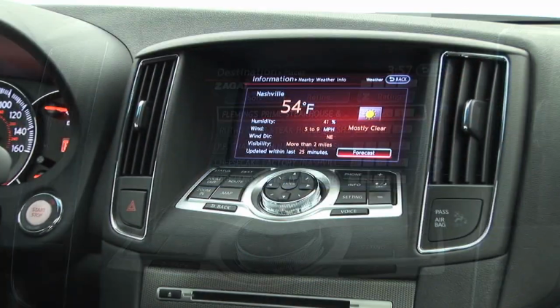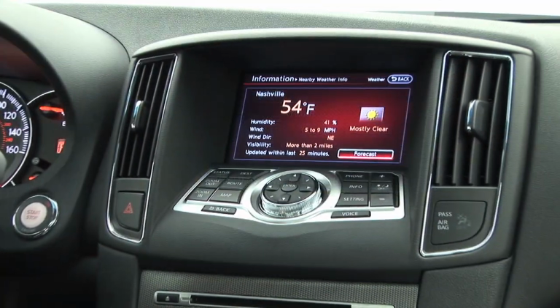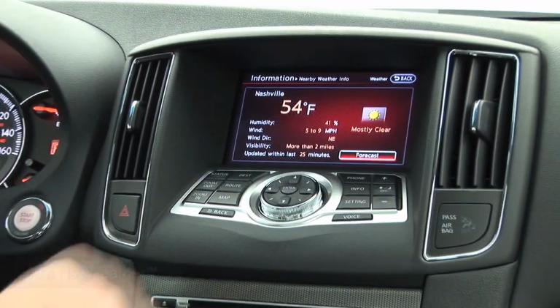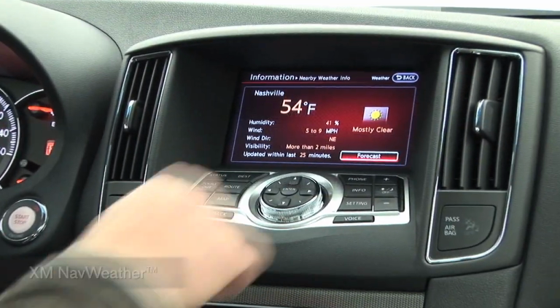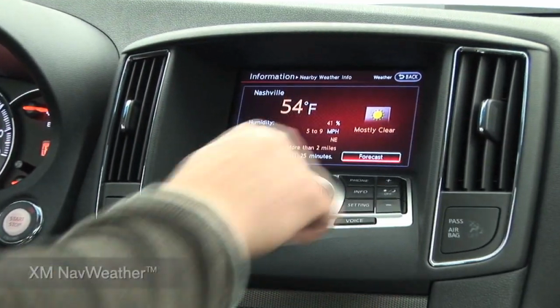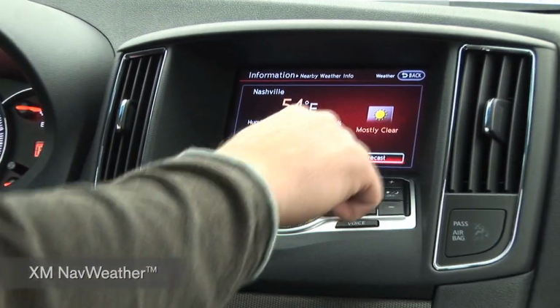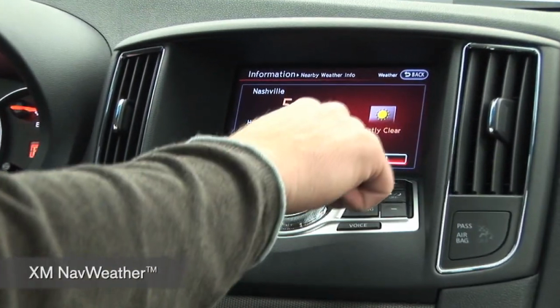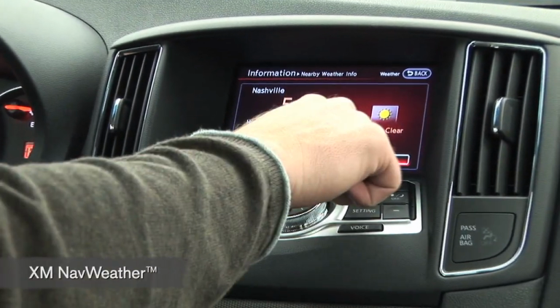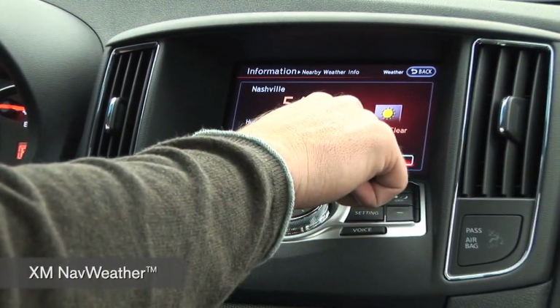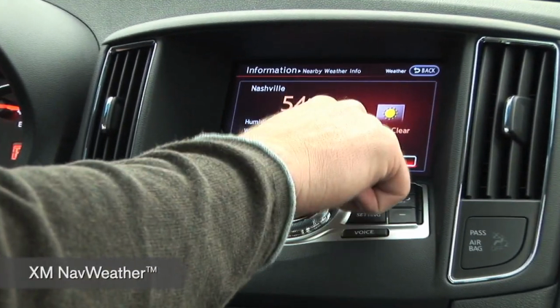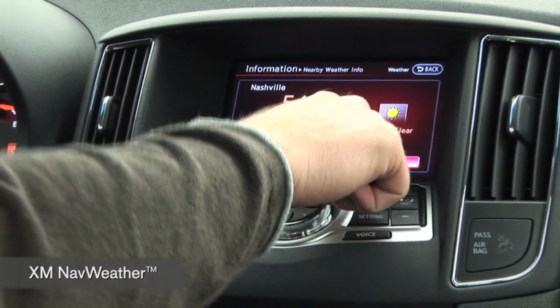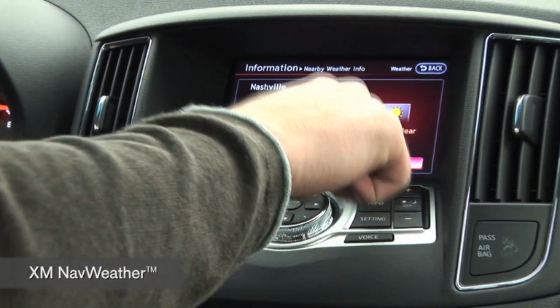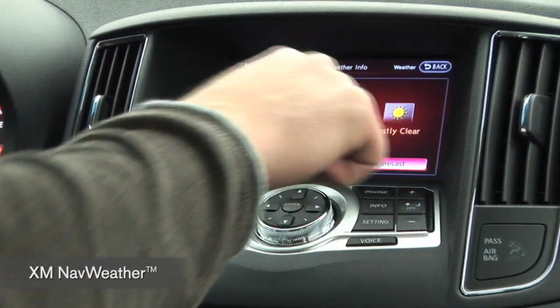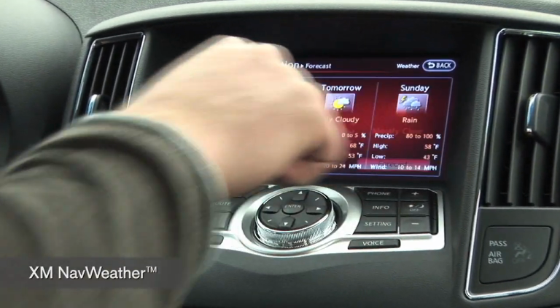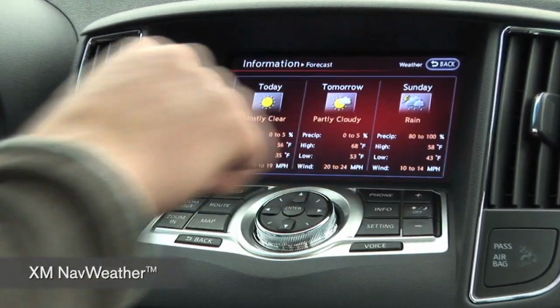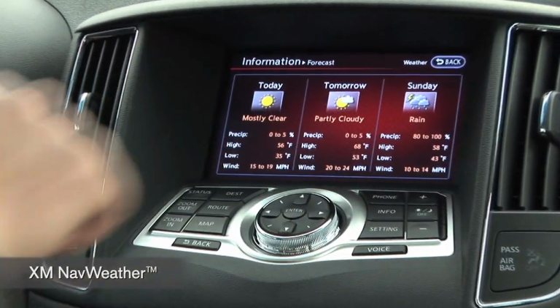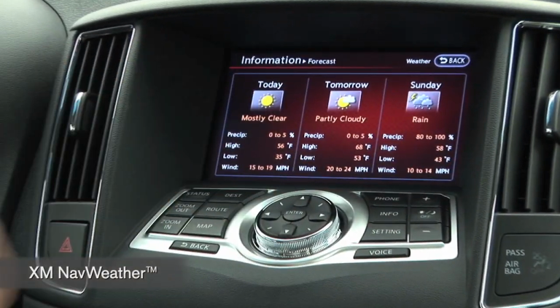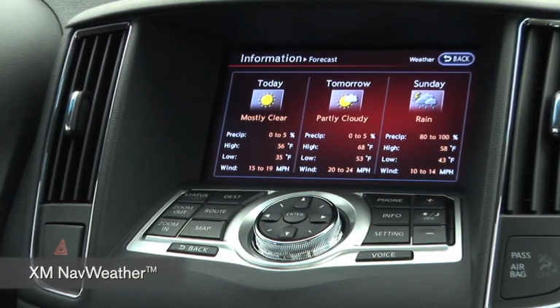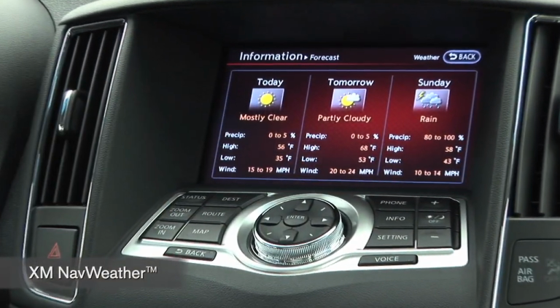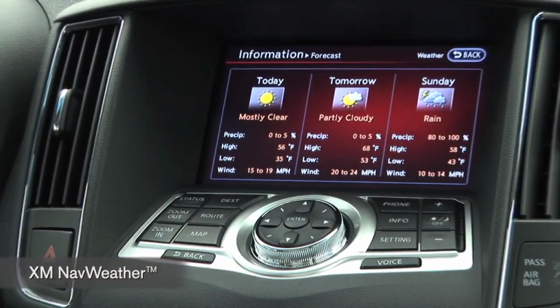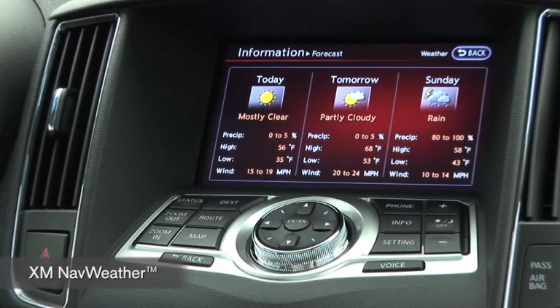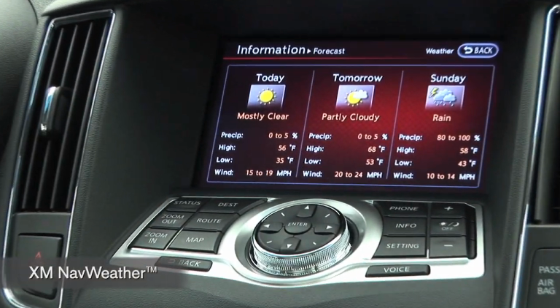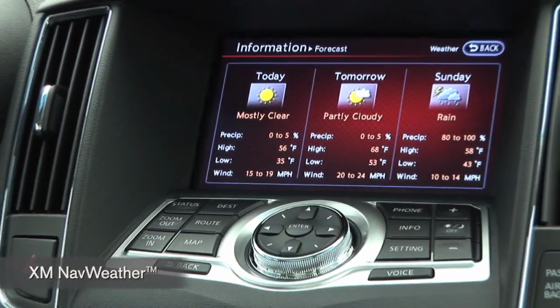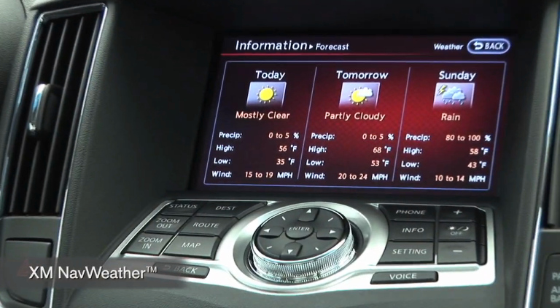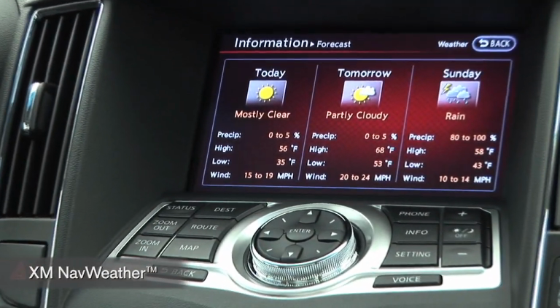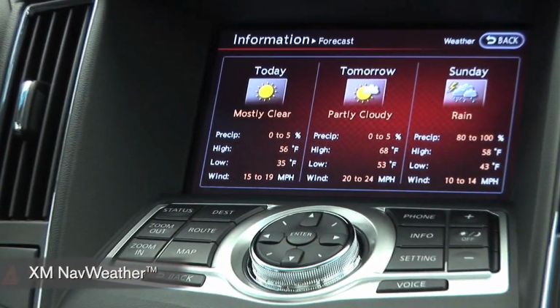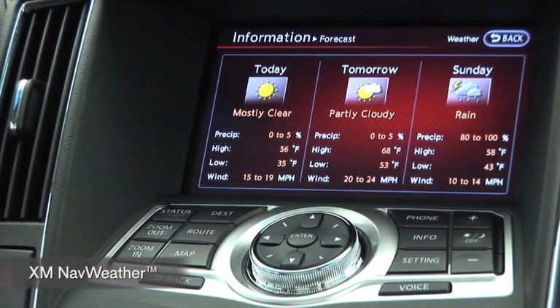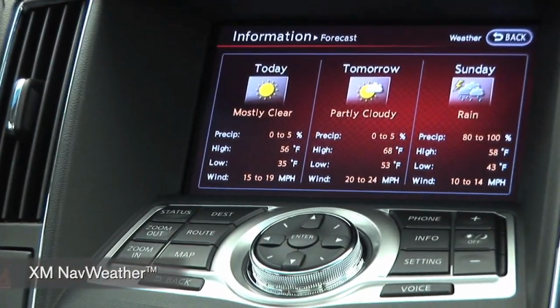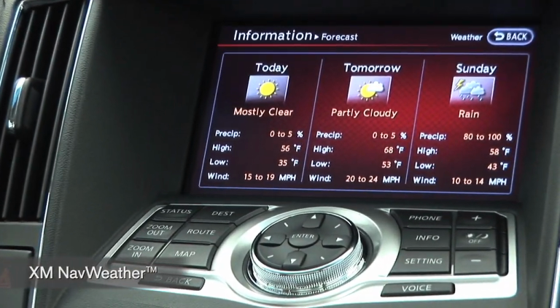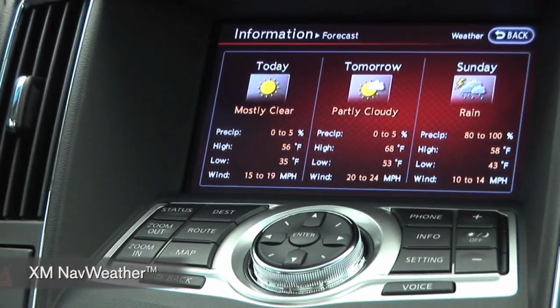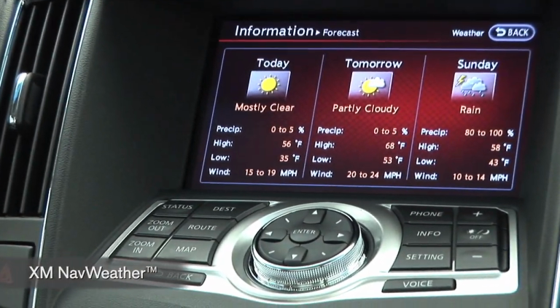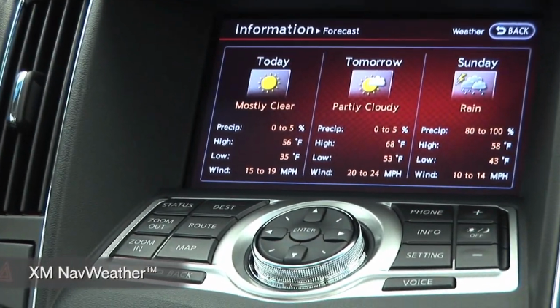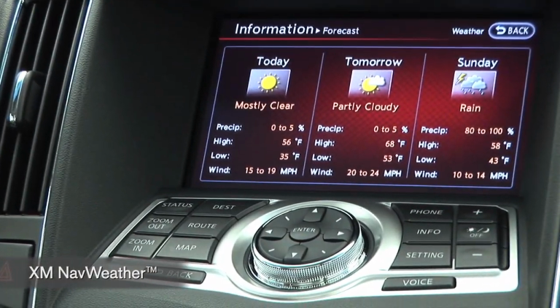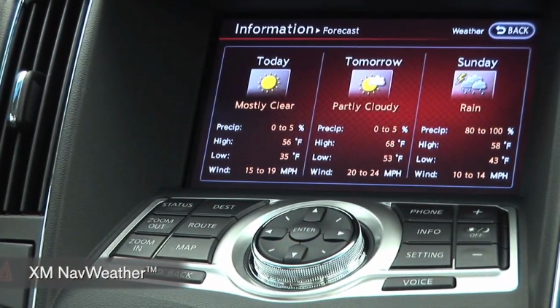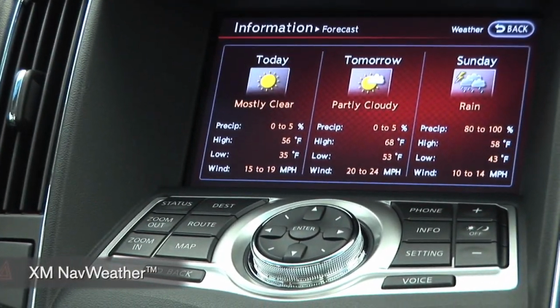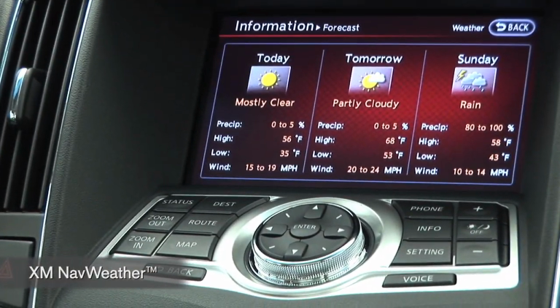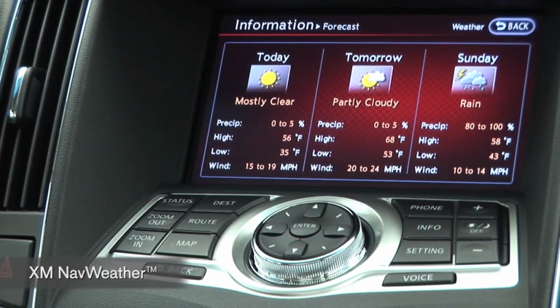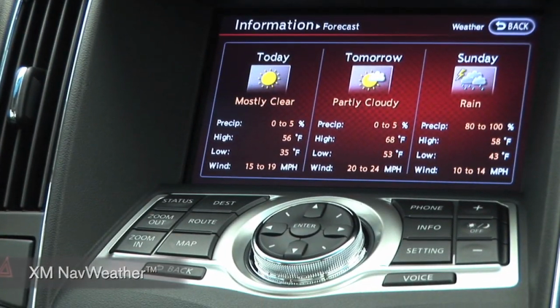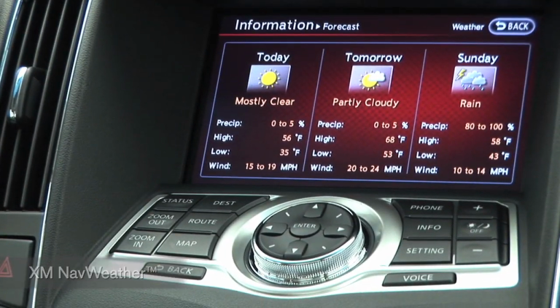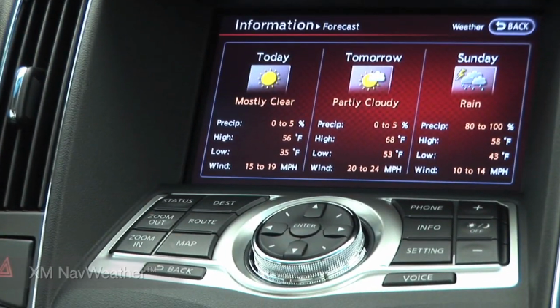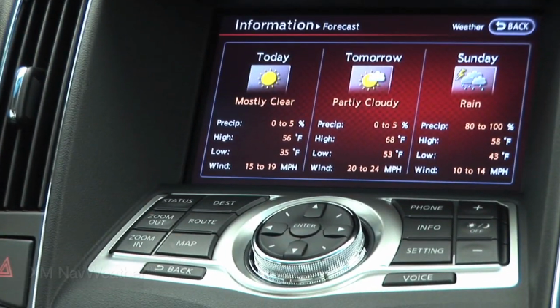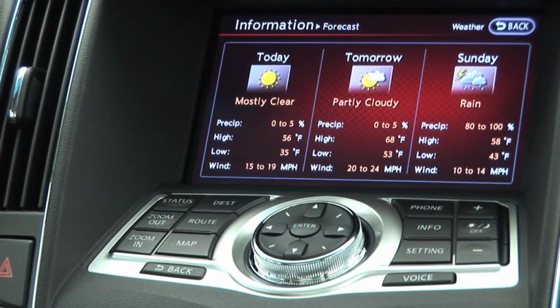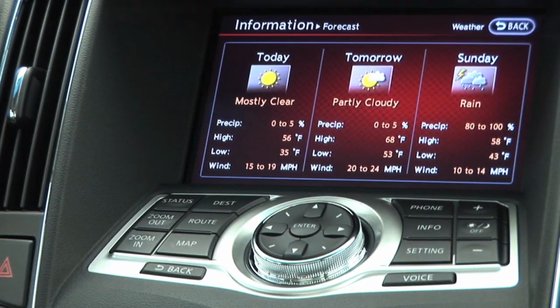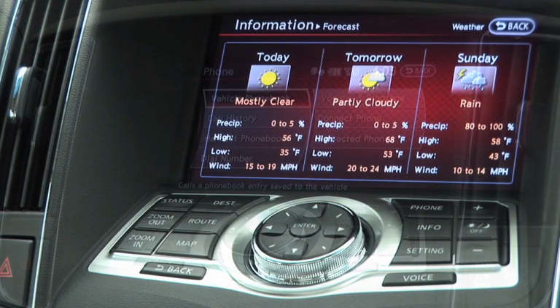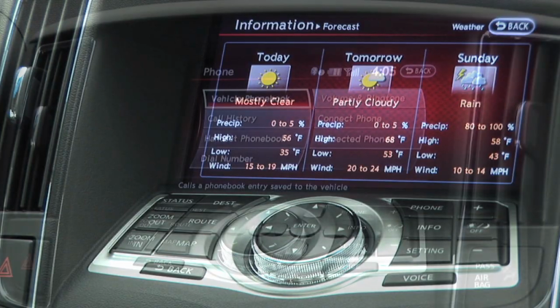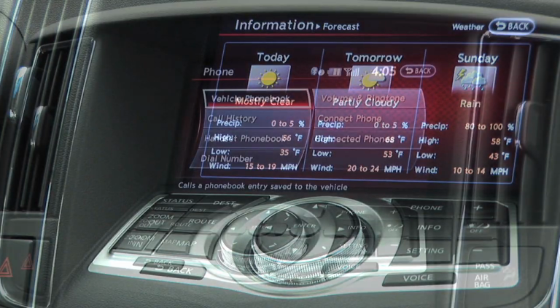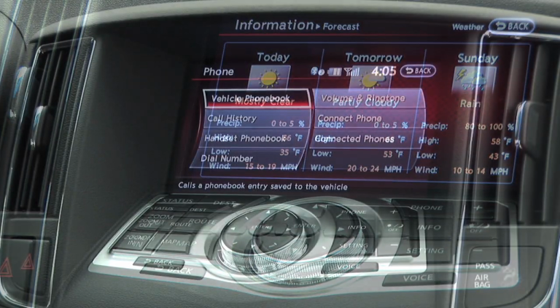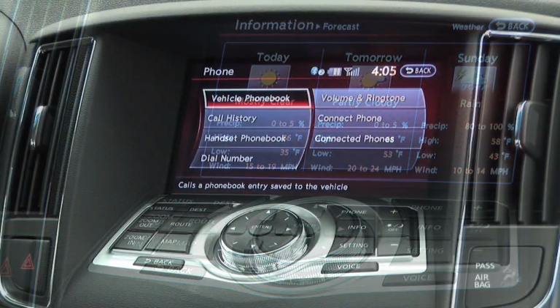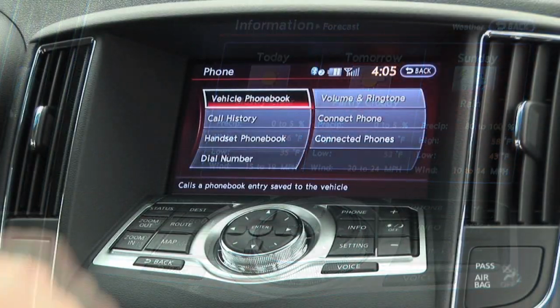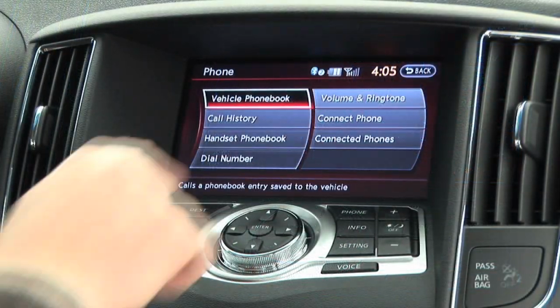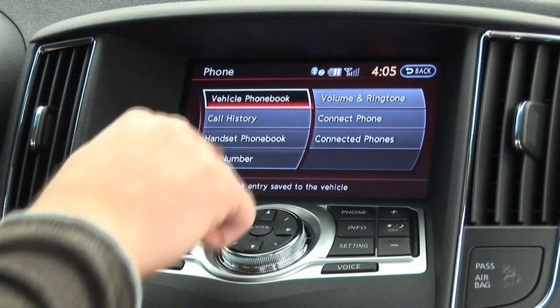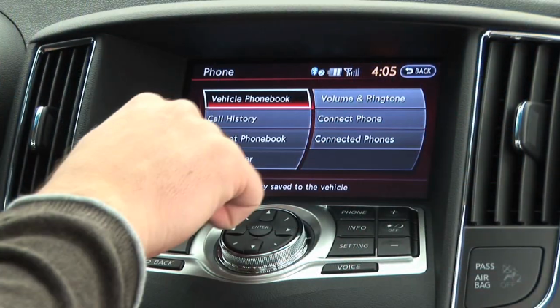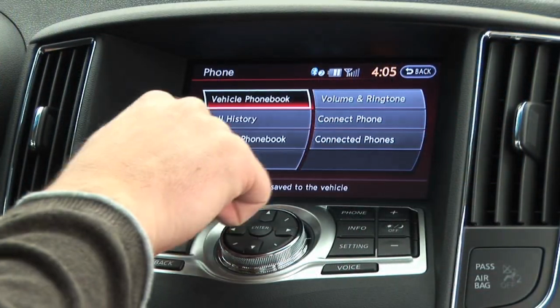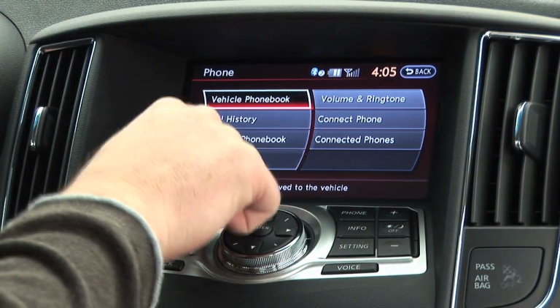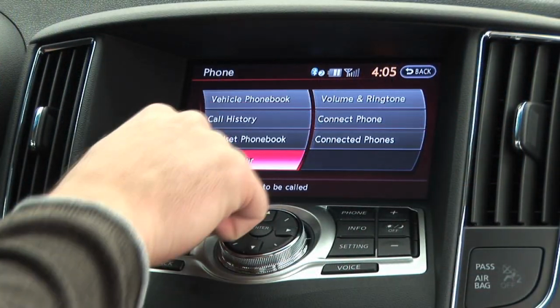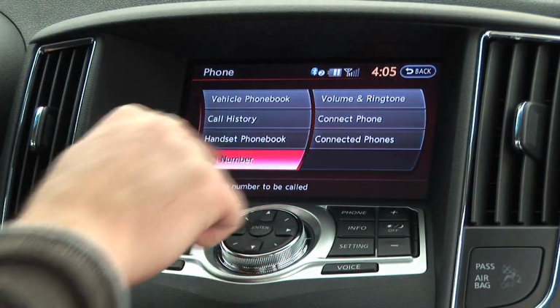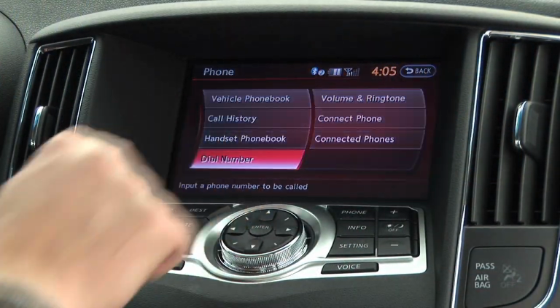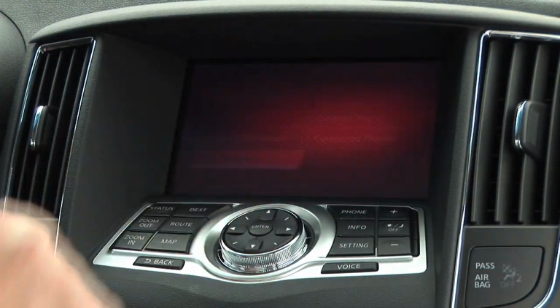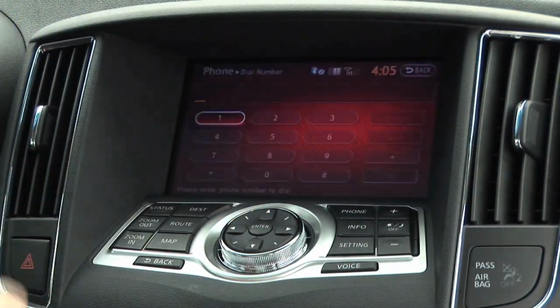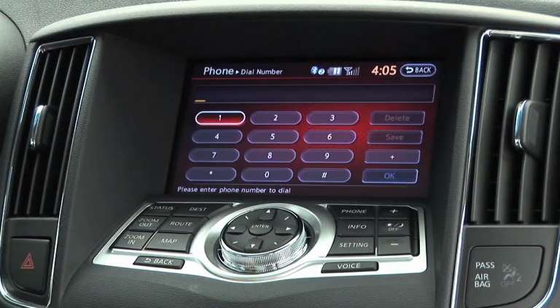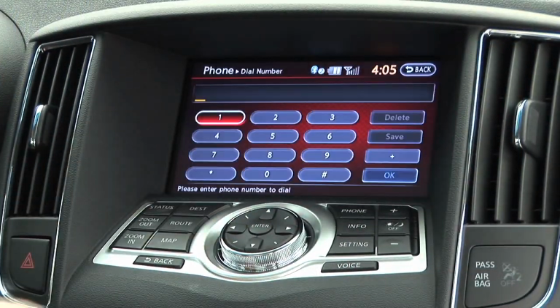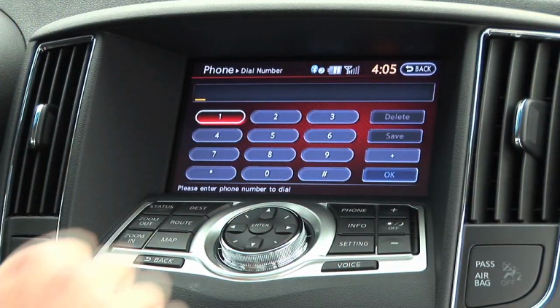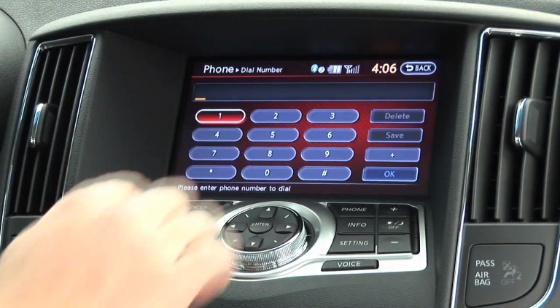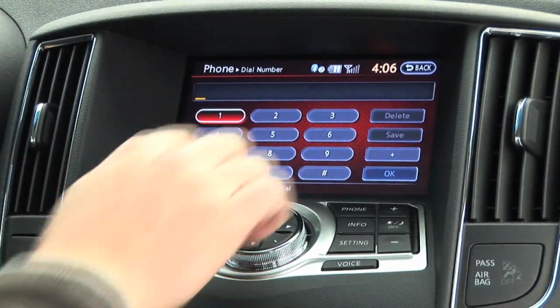You can get today's weather report or a 3-day forecast. You can also use the touch screen to make phone calls via Bluetooth.